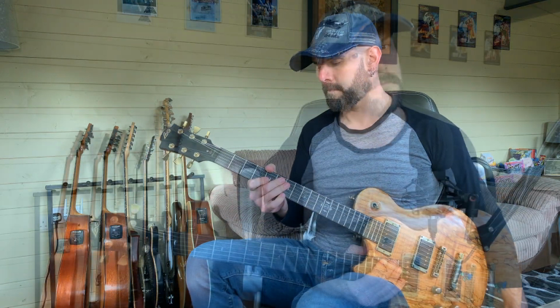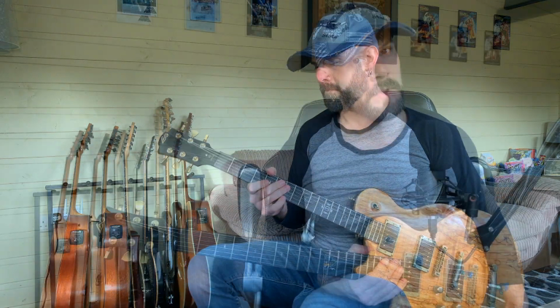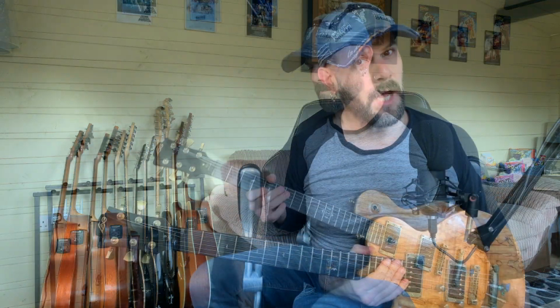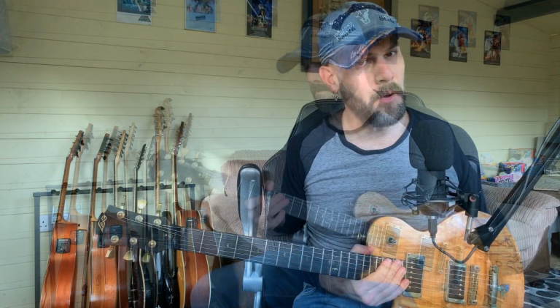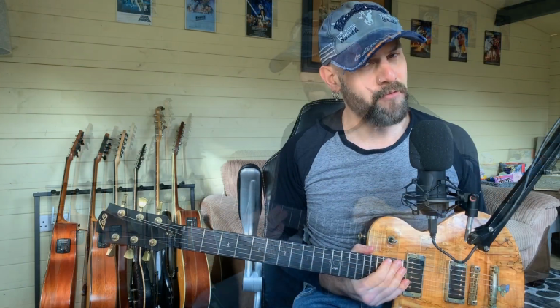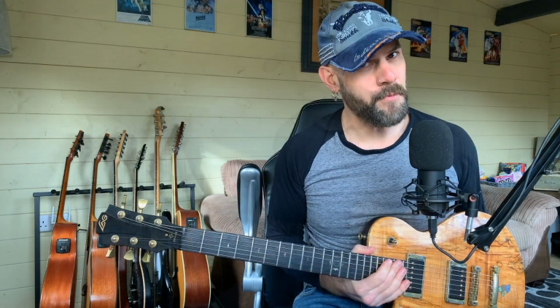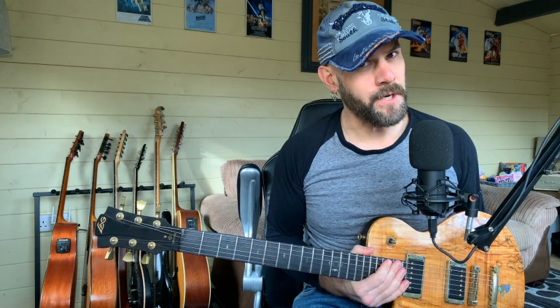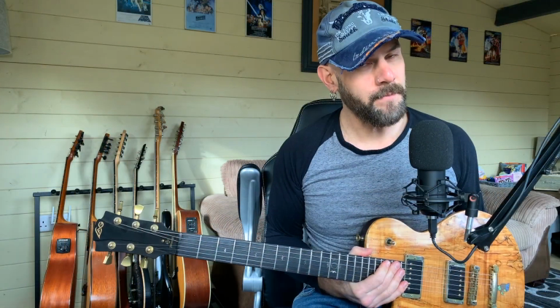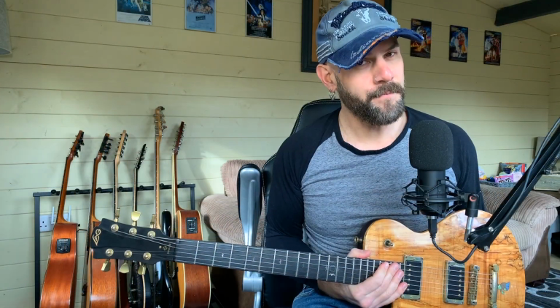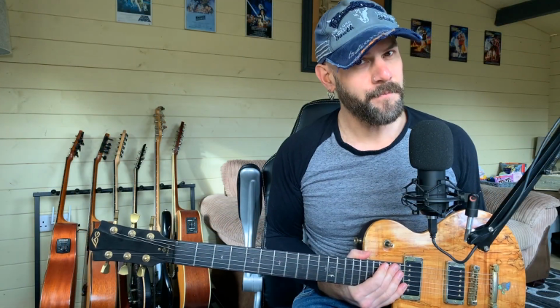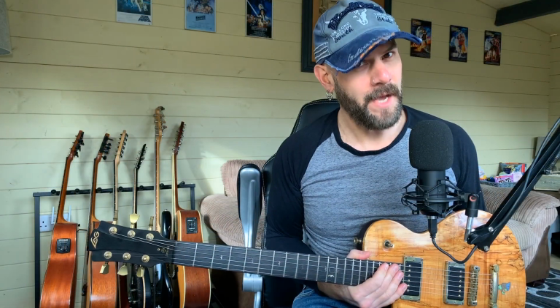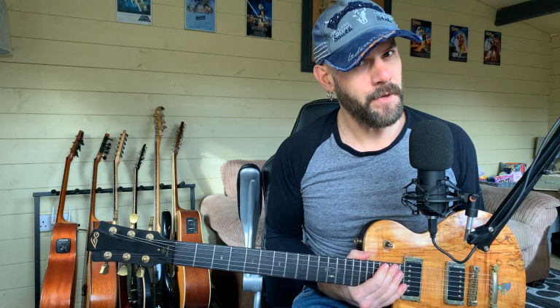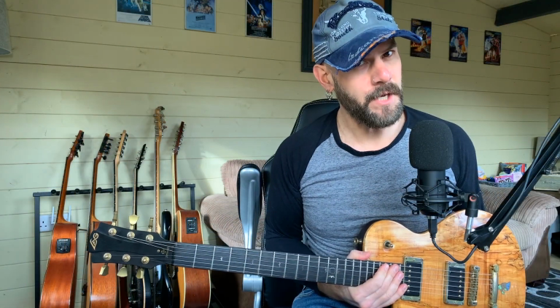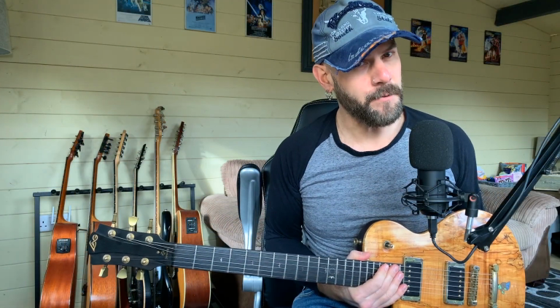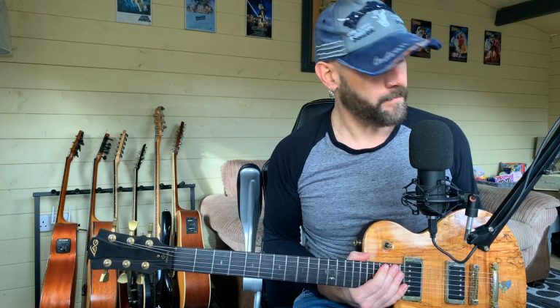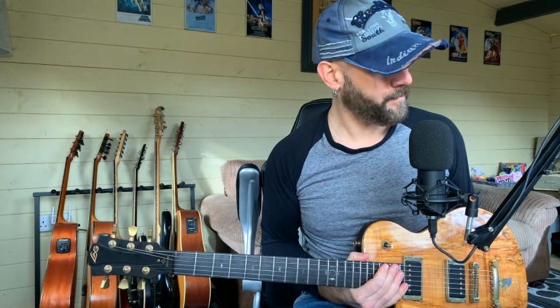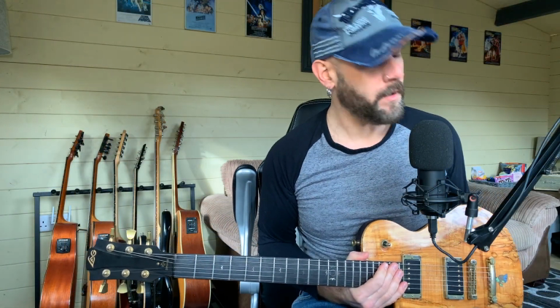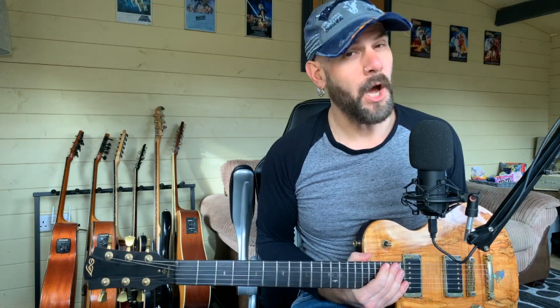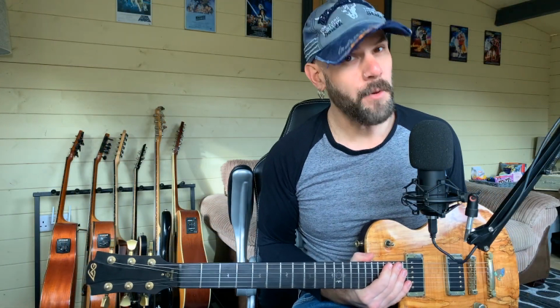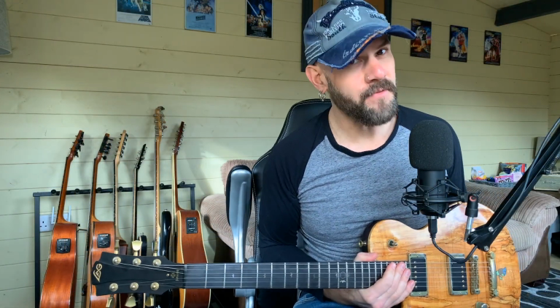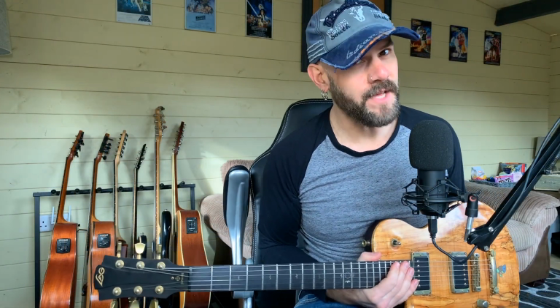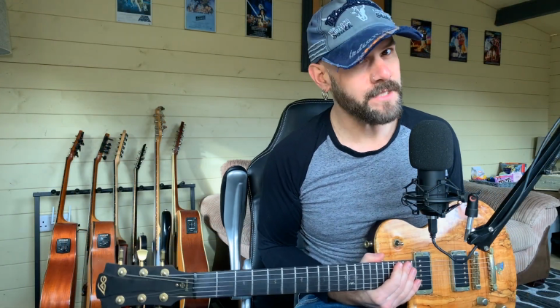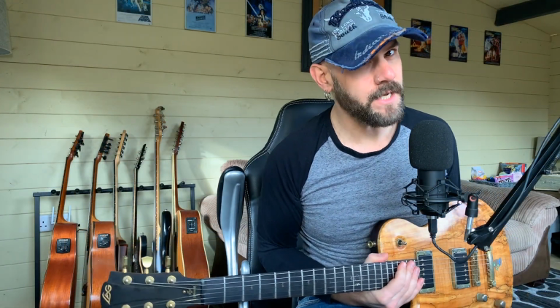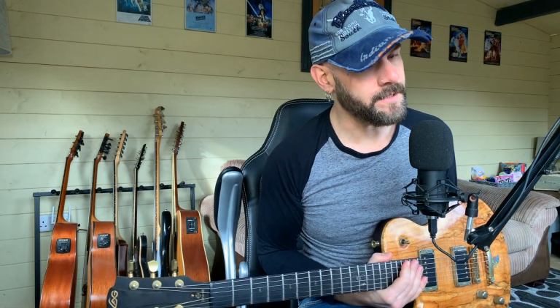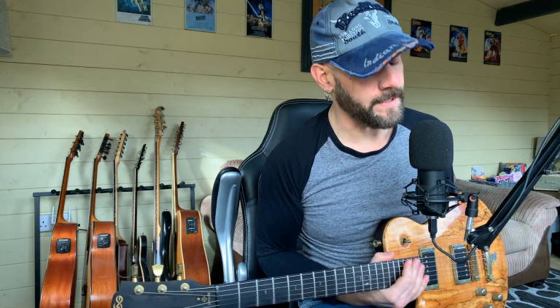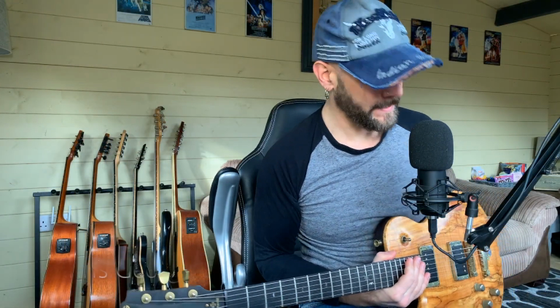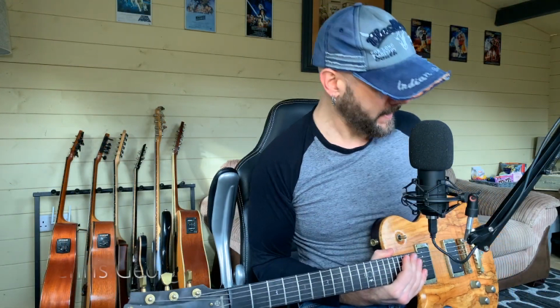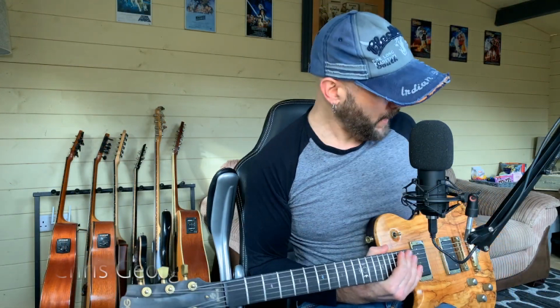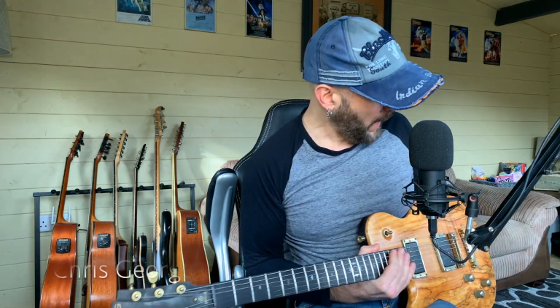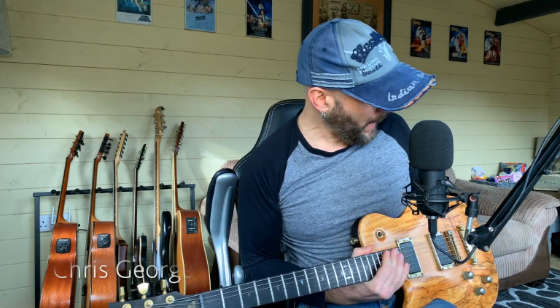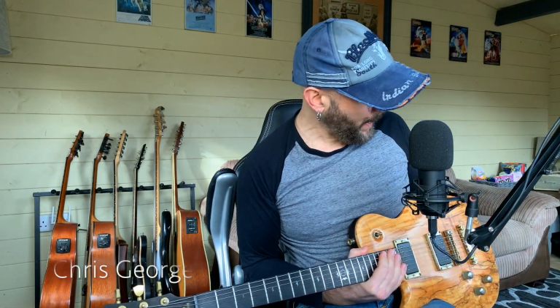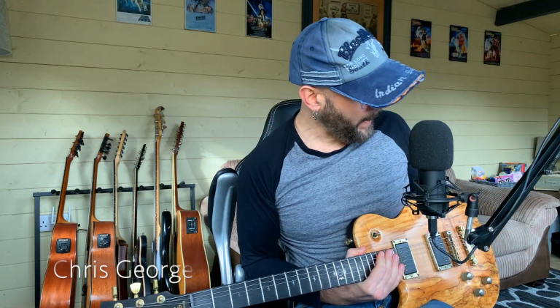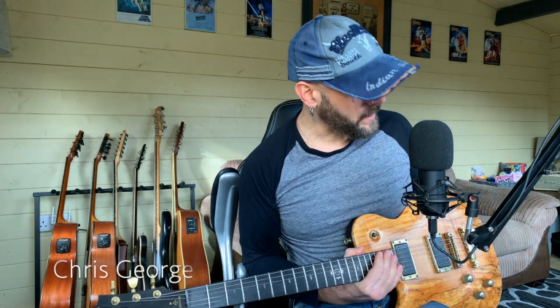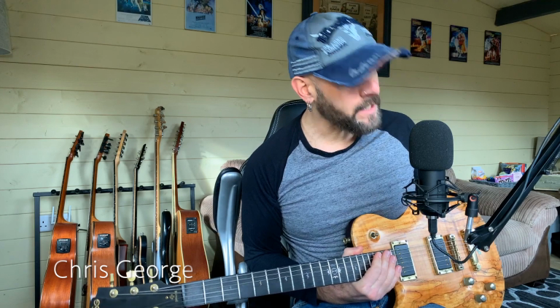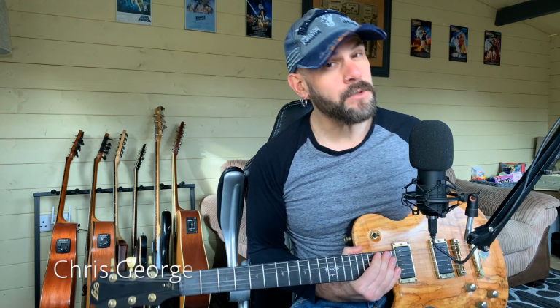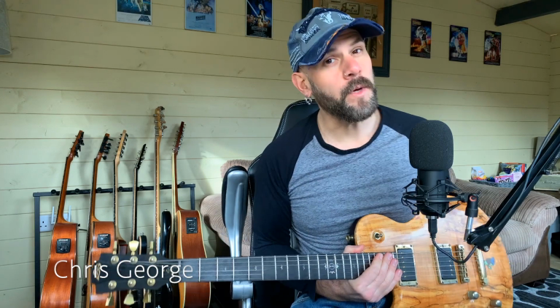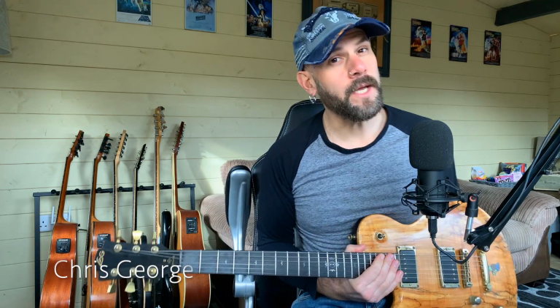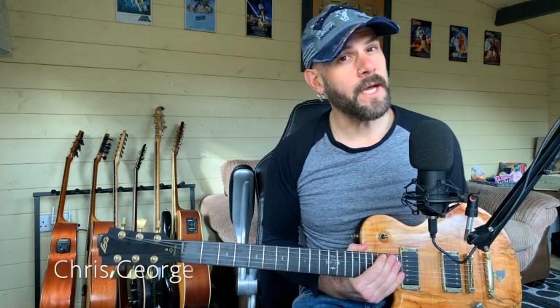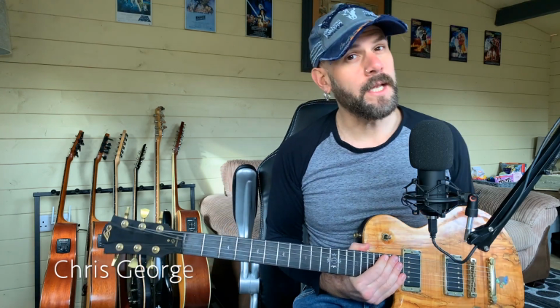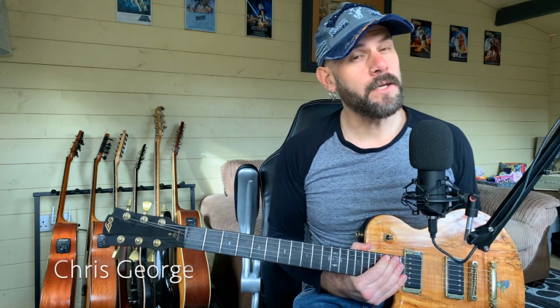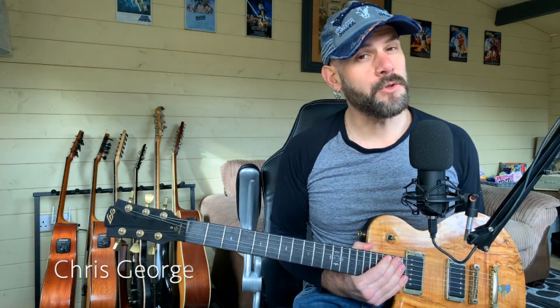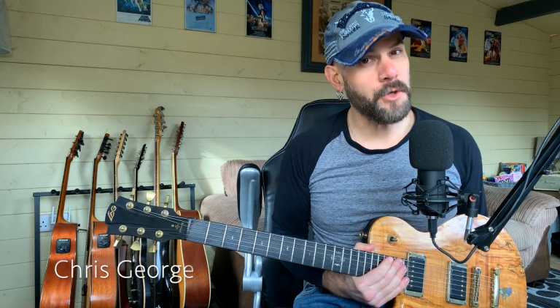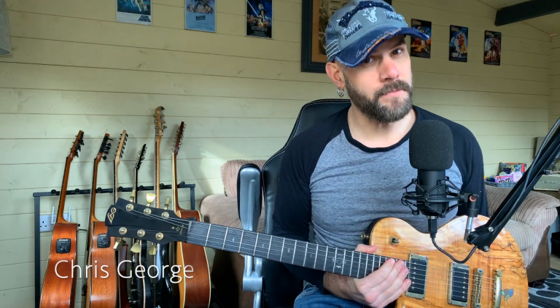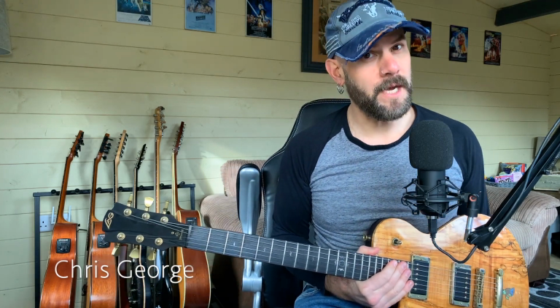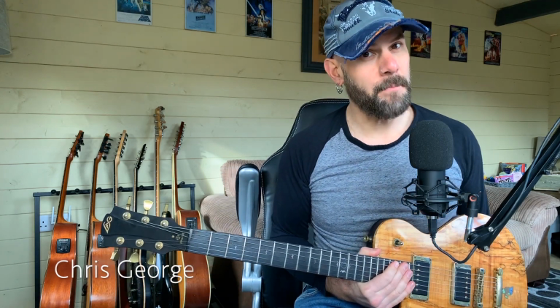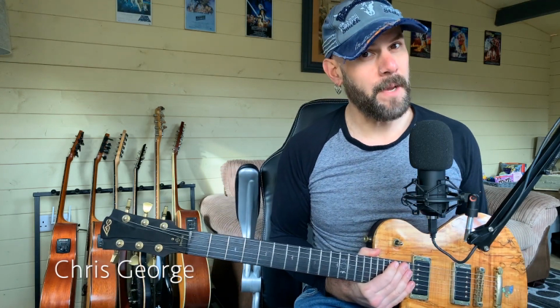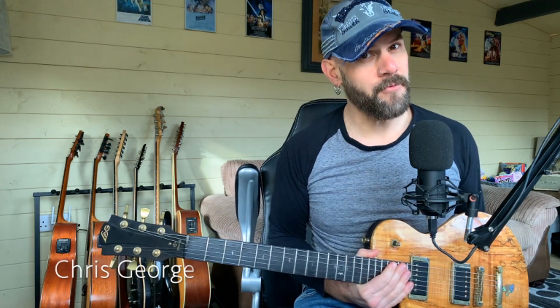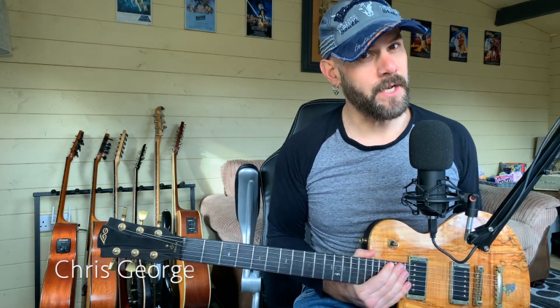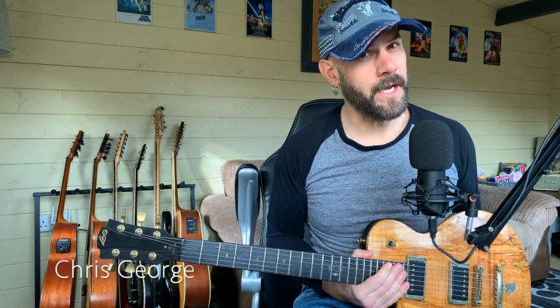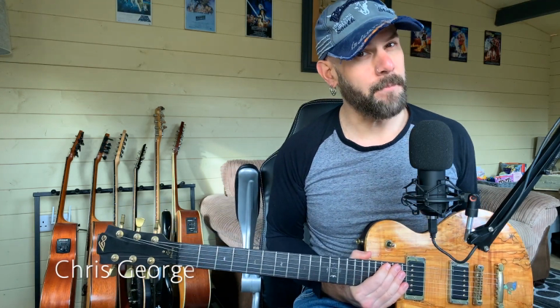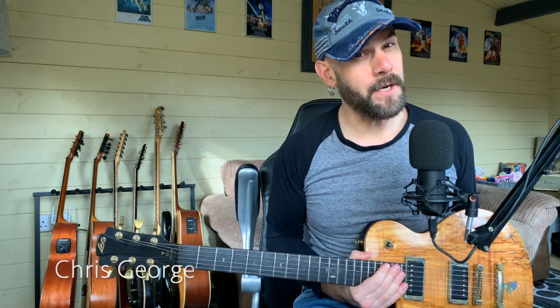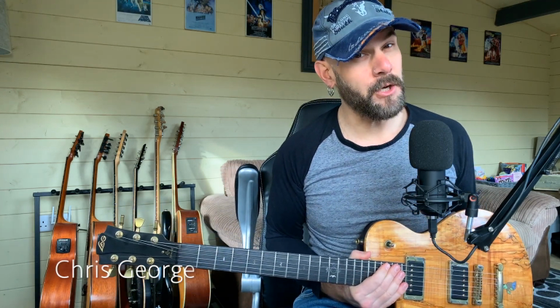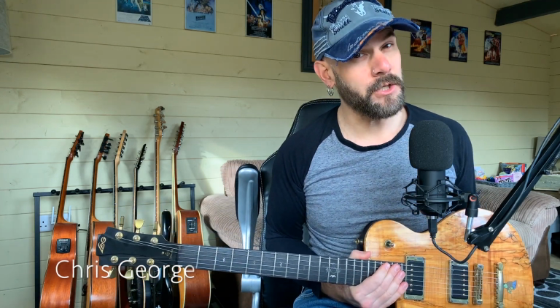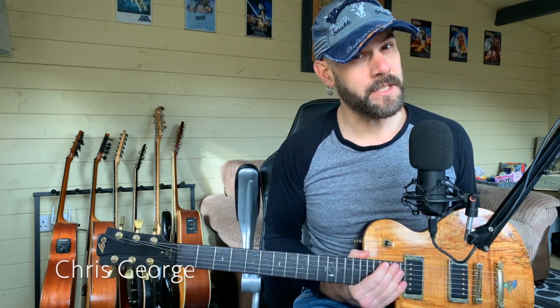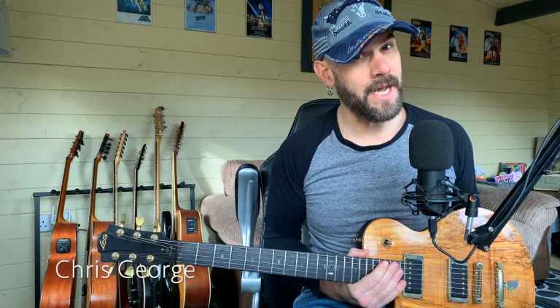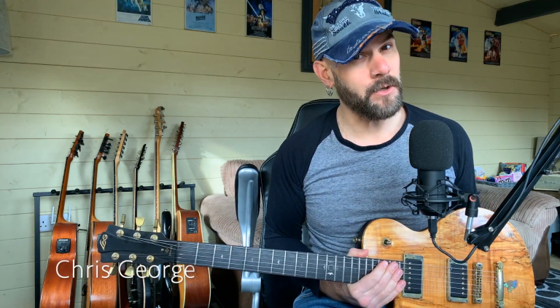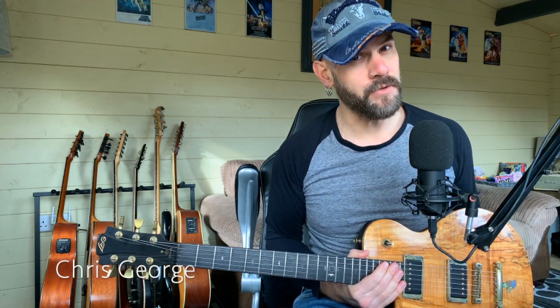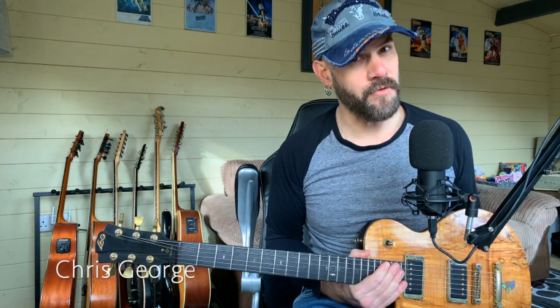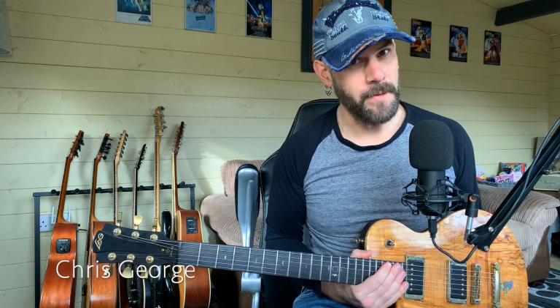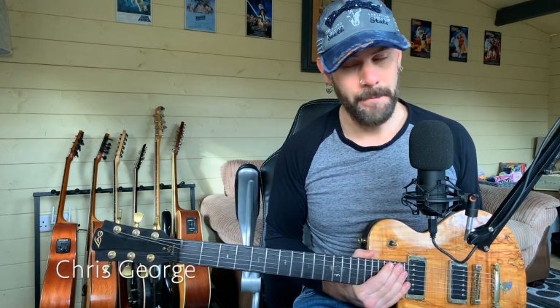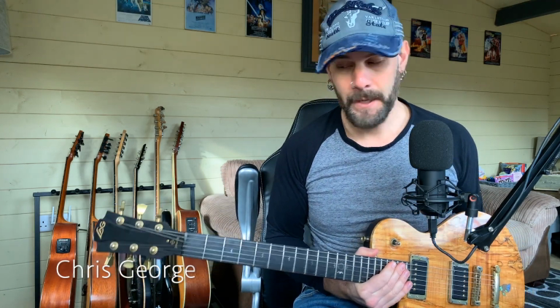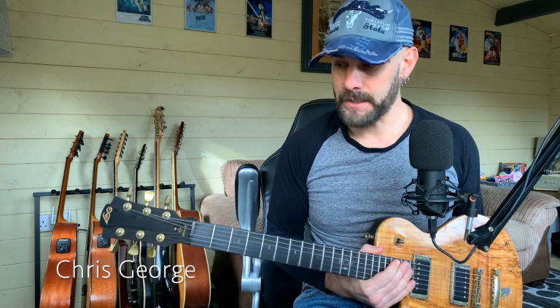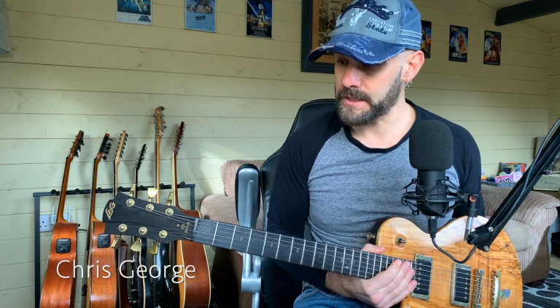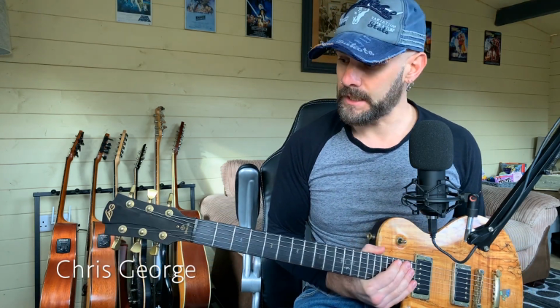Hello everybody, how are you? Hope you're fantastic. This week, a little trip down memory lane. Bit of nostalgia for me, personally.